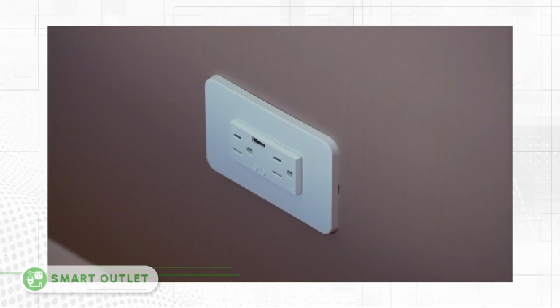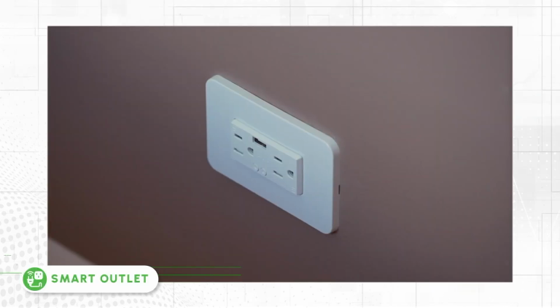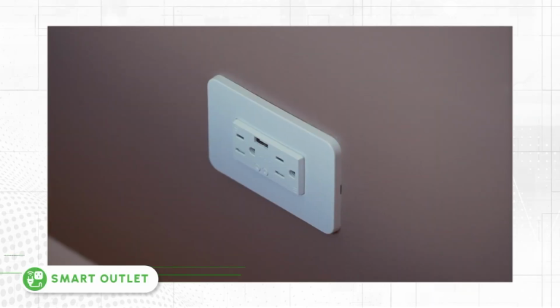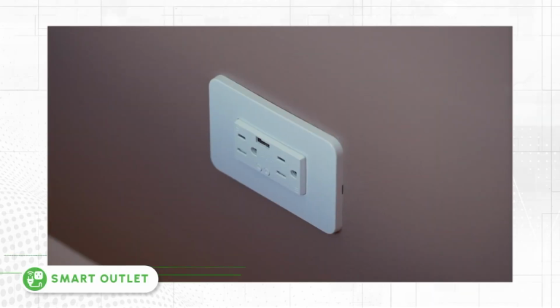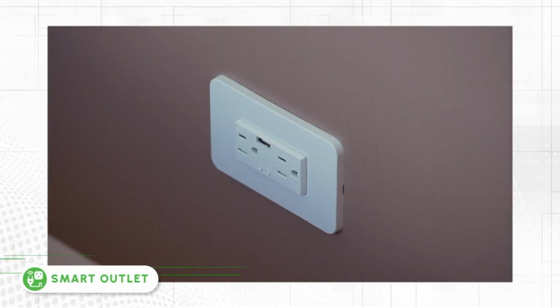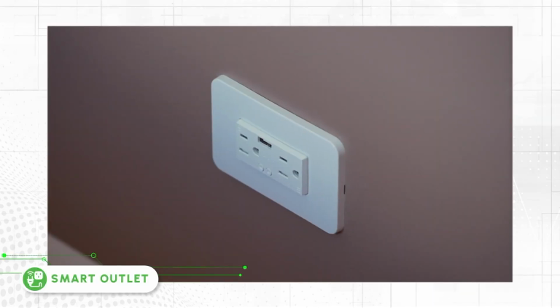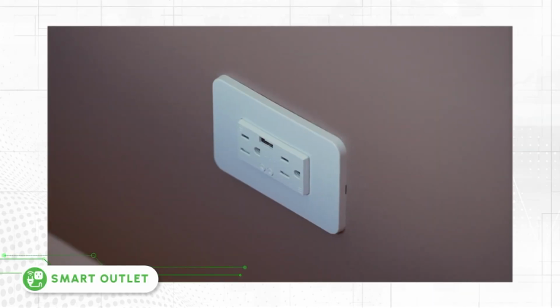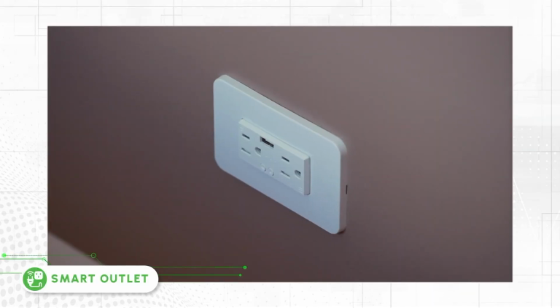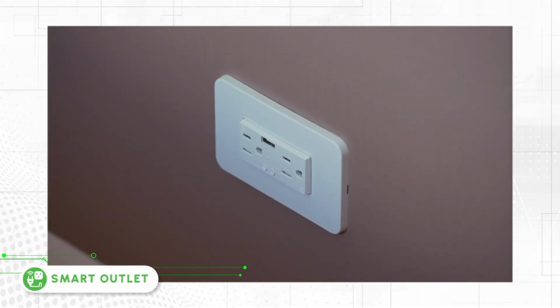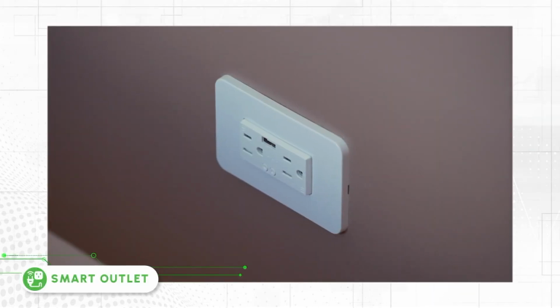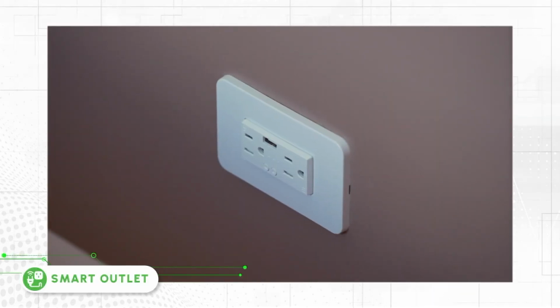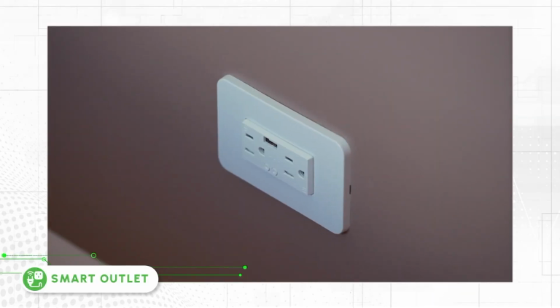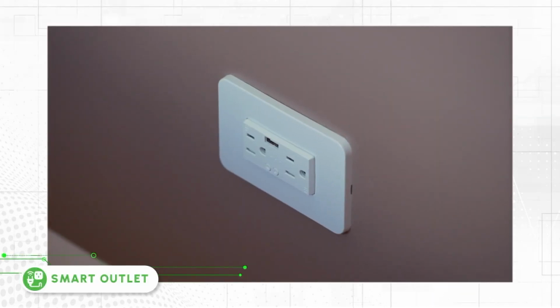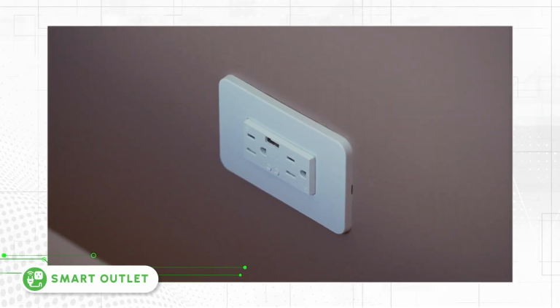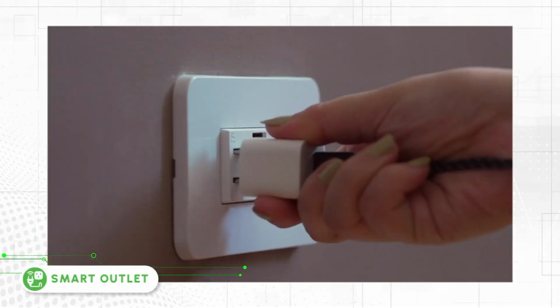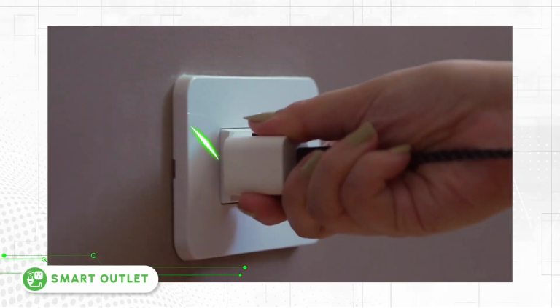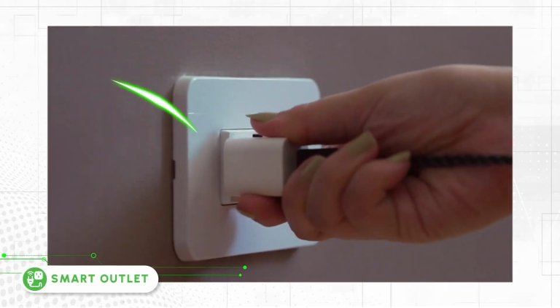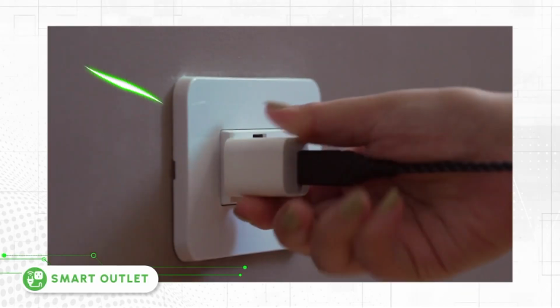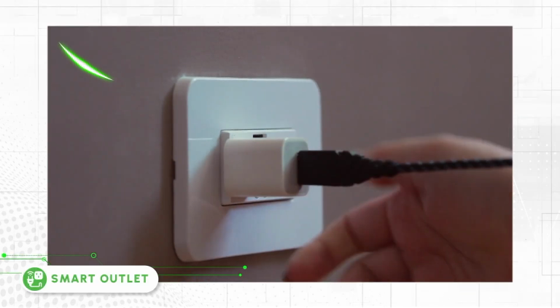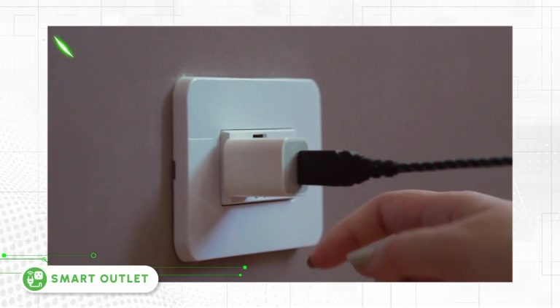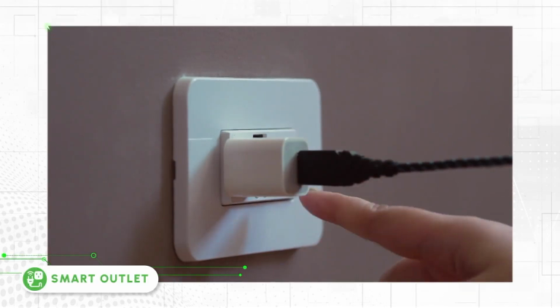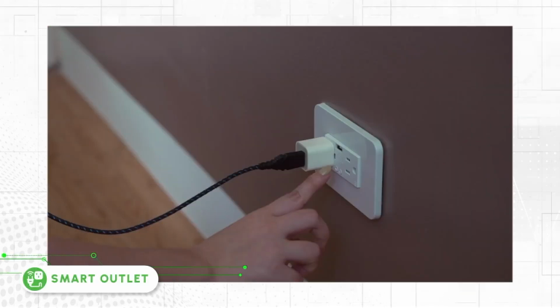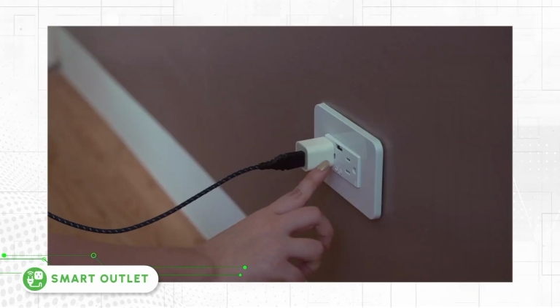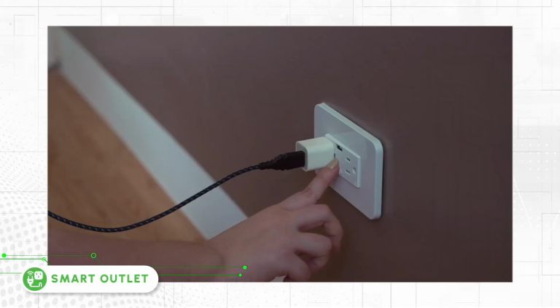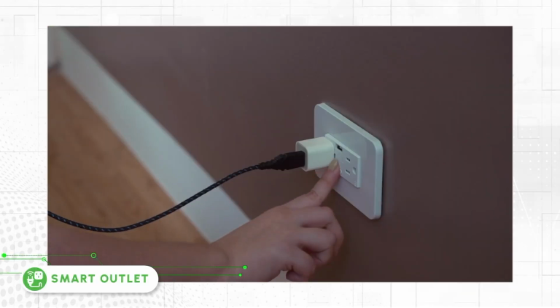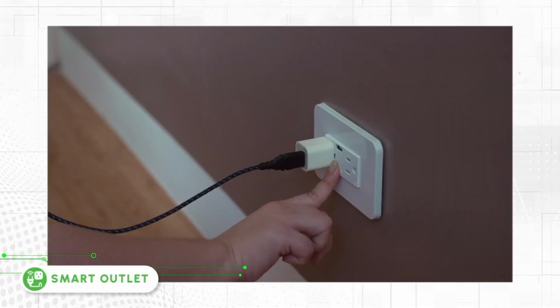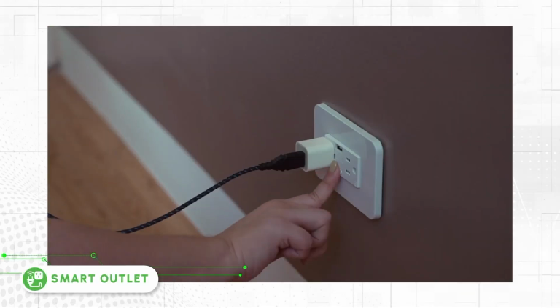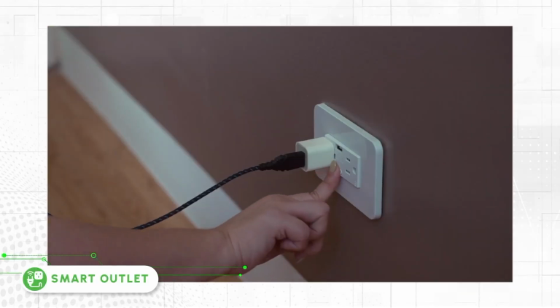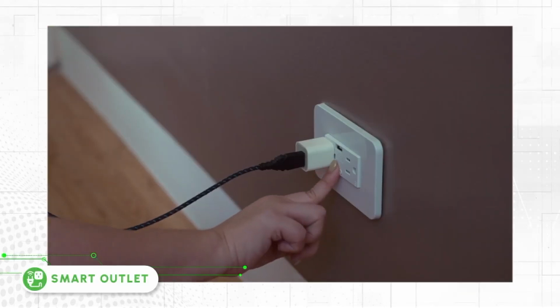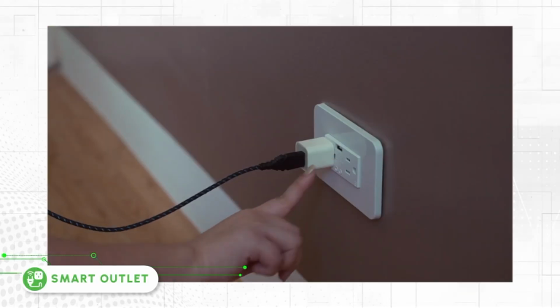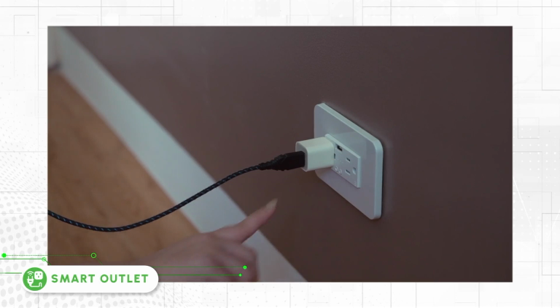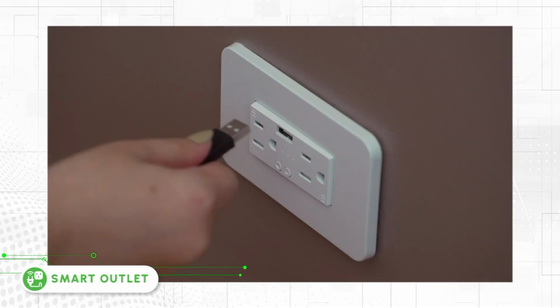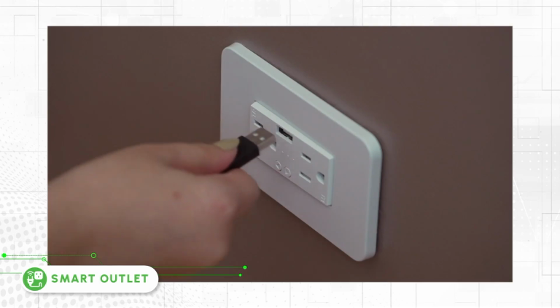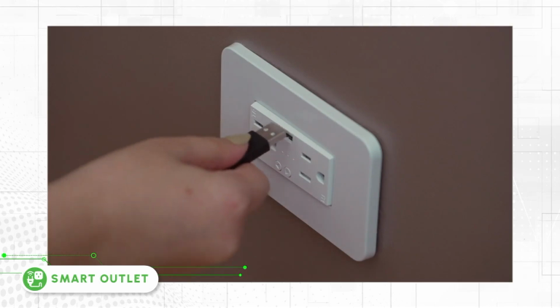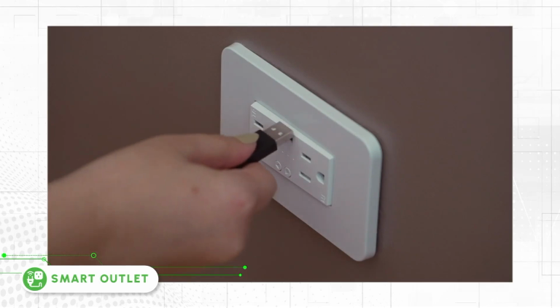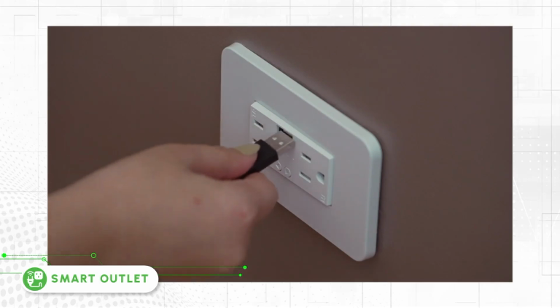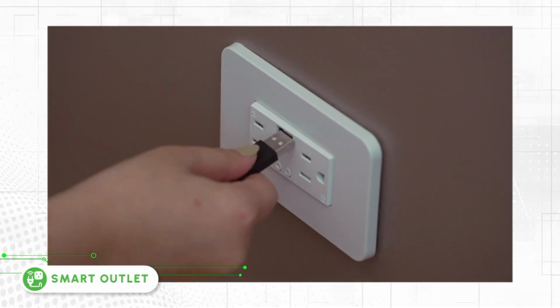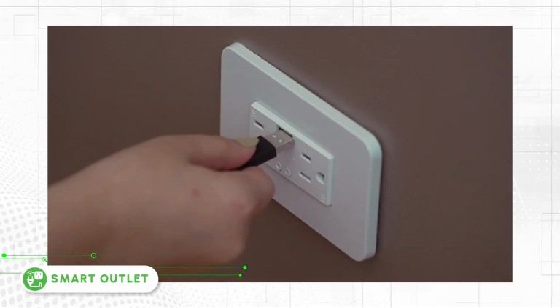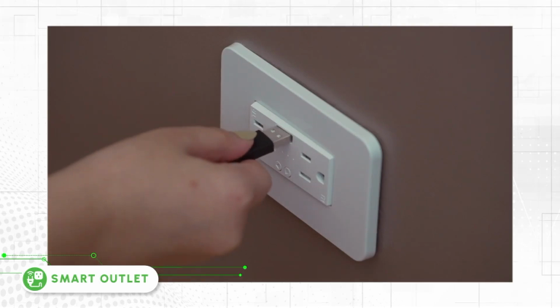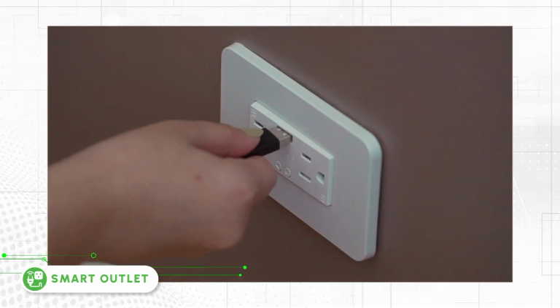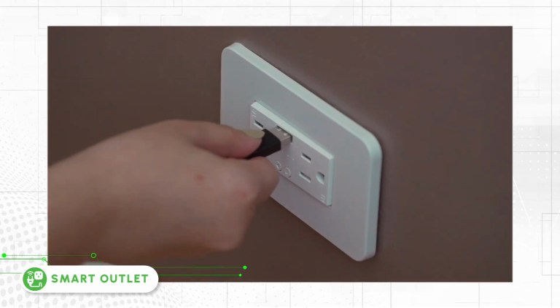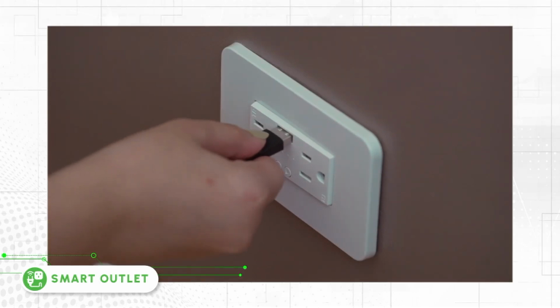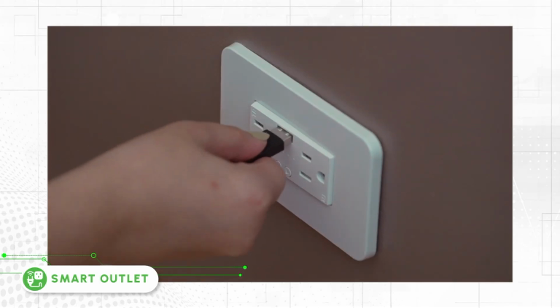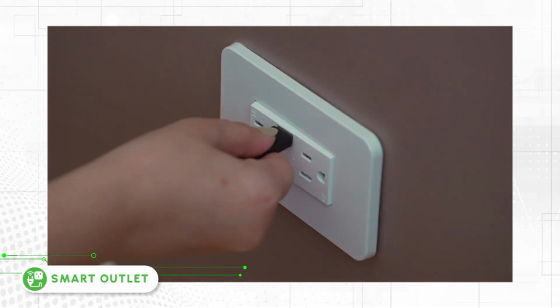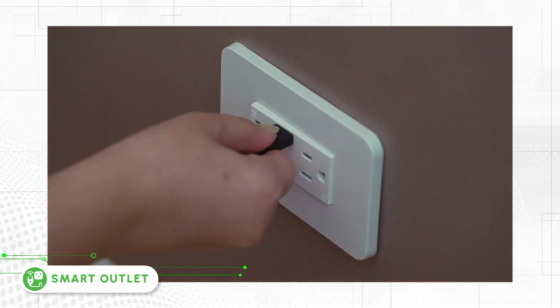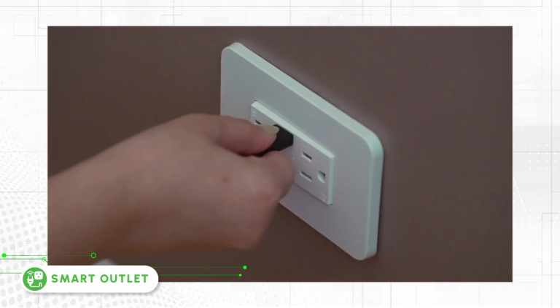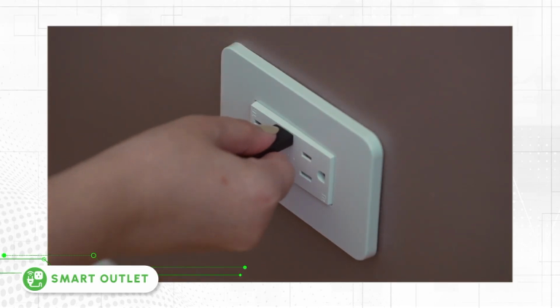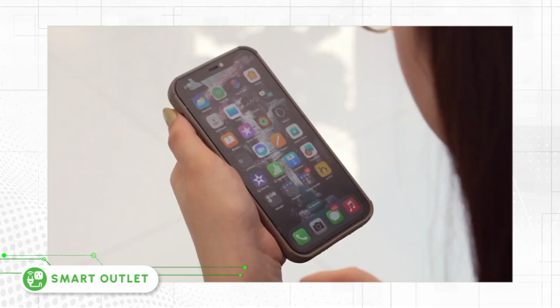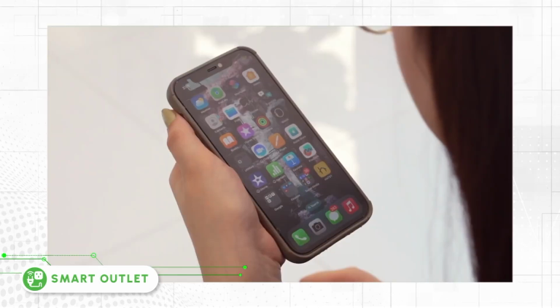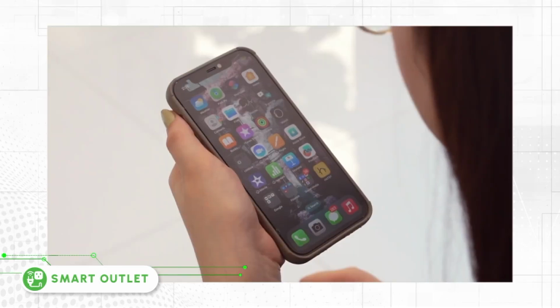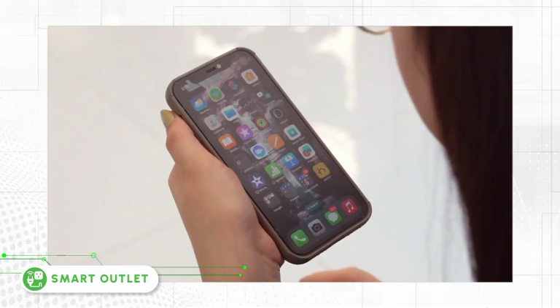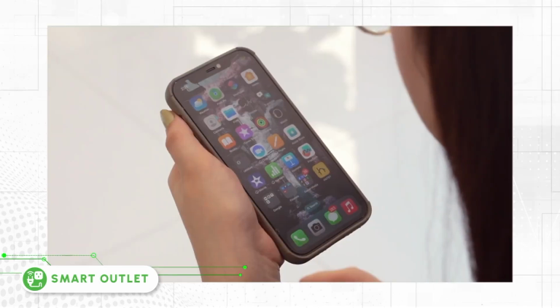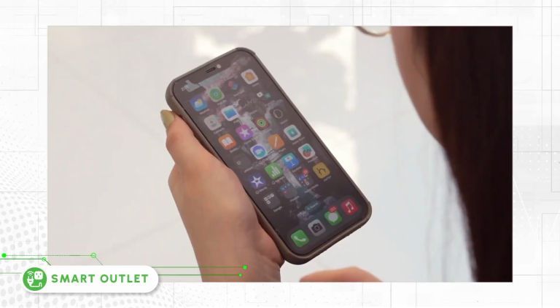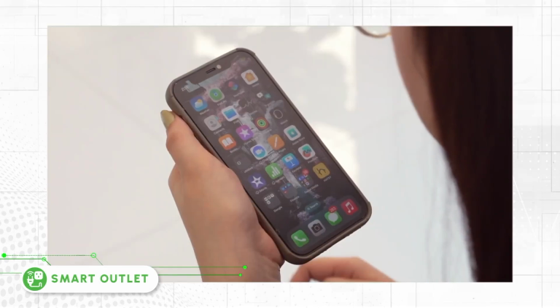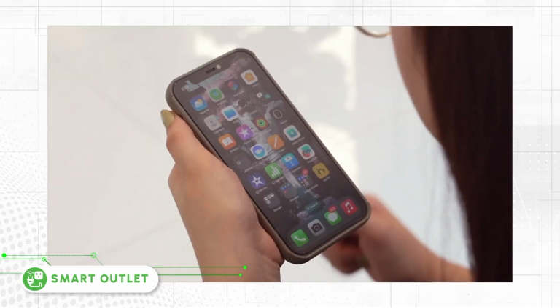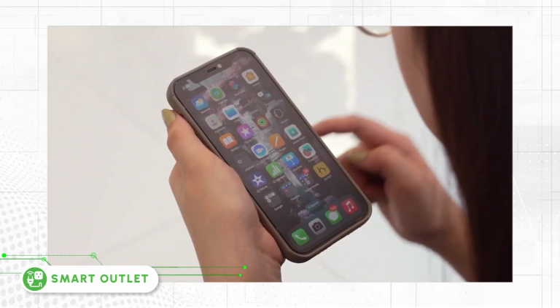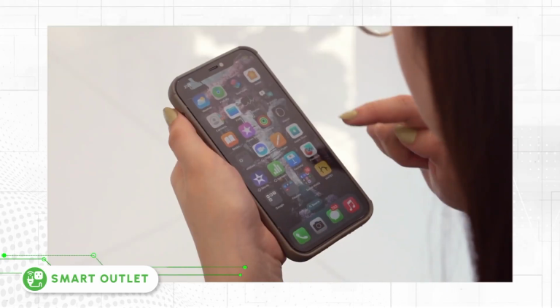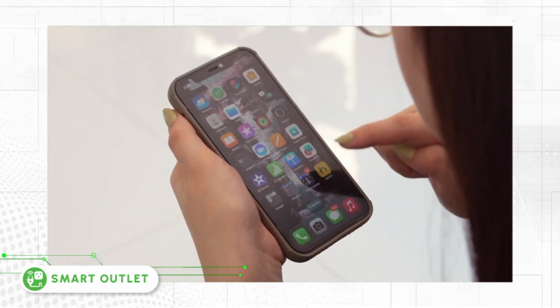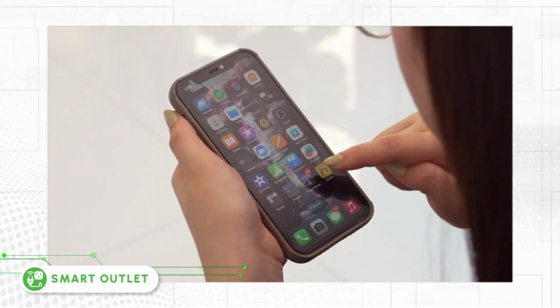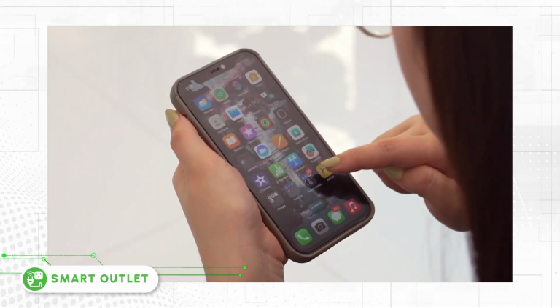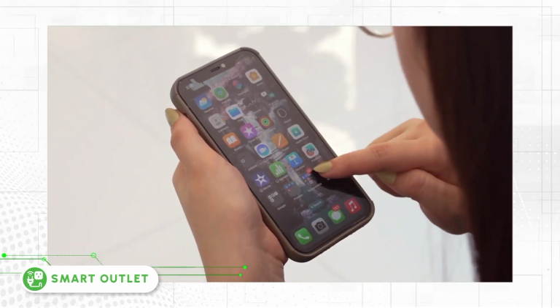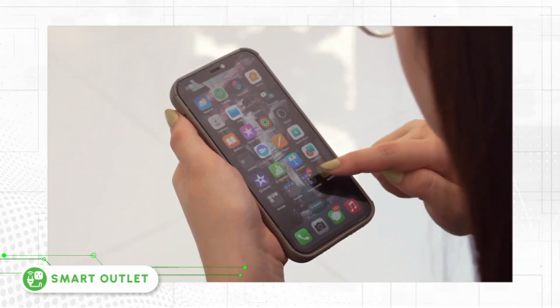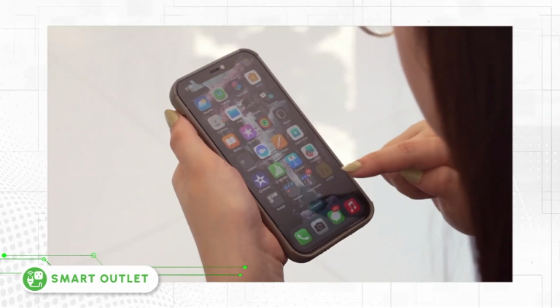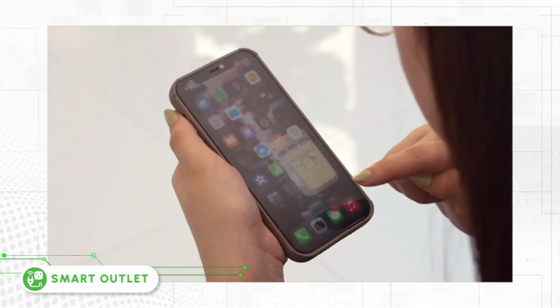Smart Outlet — a home automation outlet with USB port that can be controlled remotely using a smartphone.